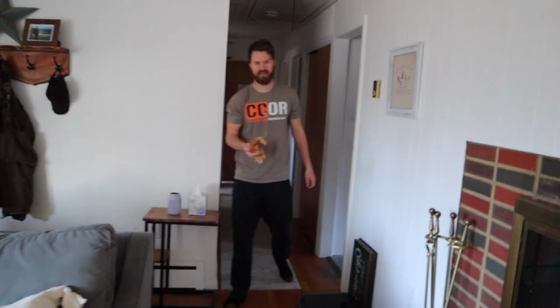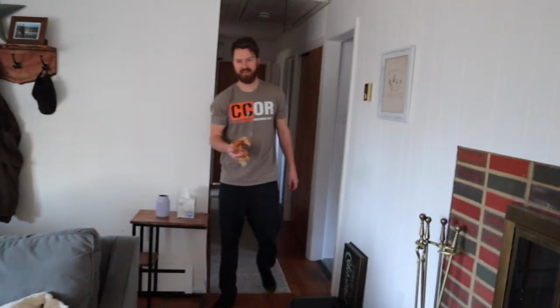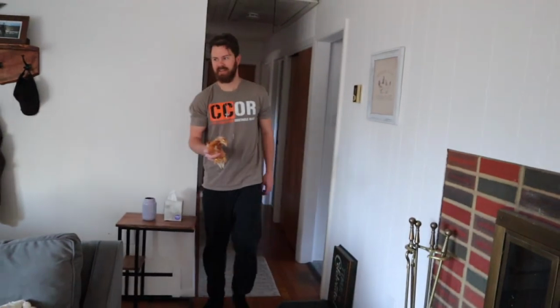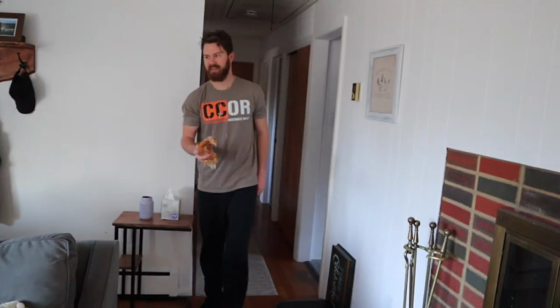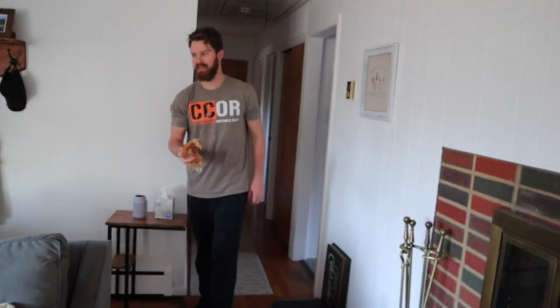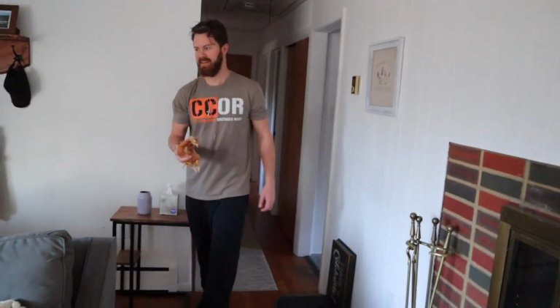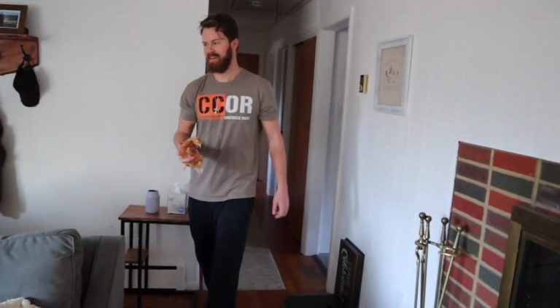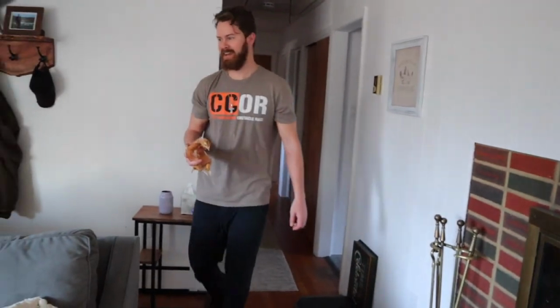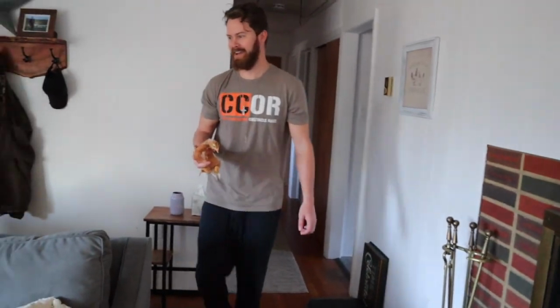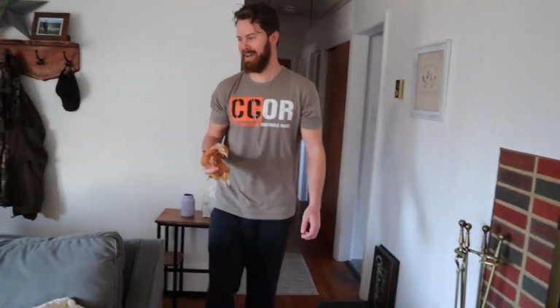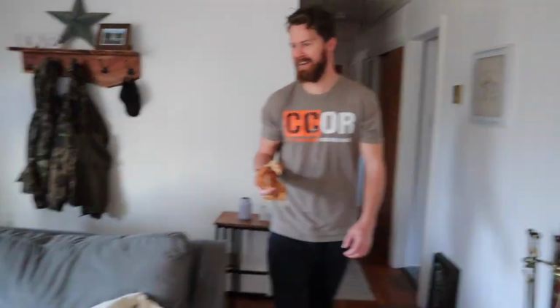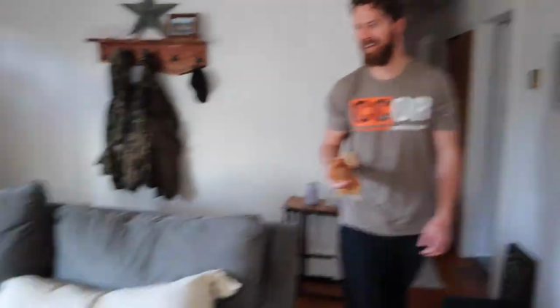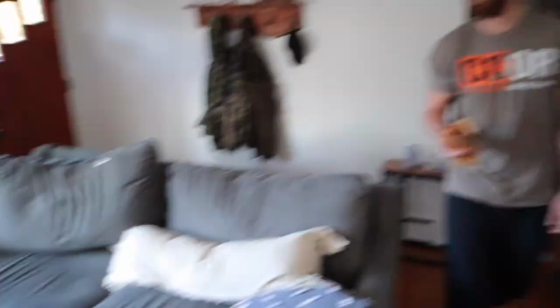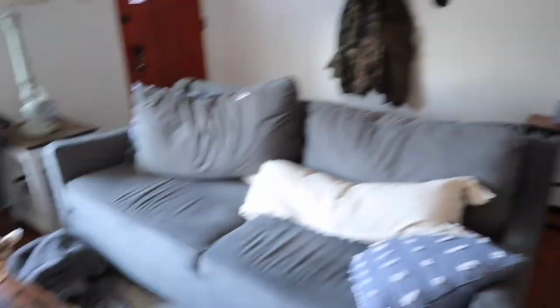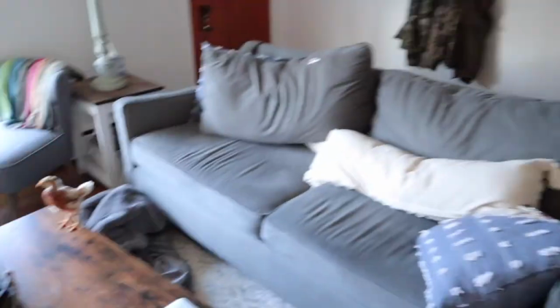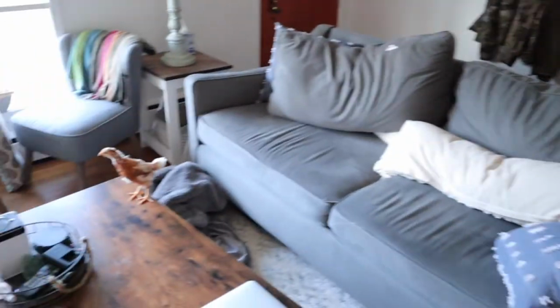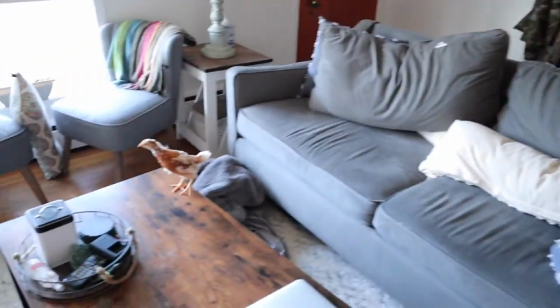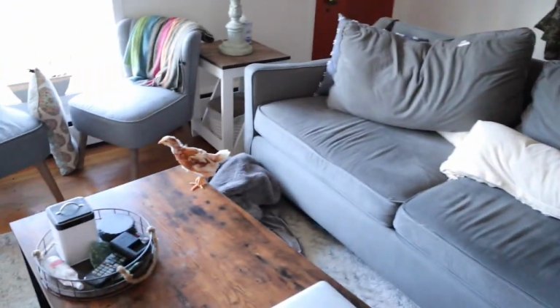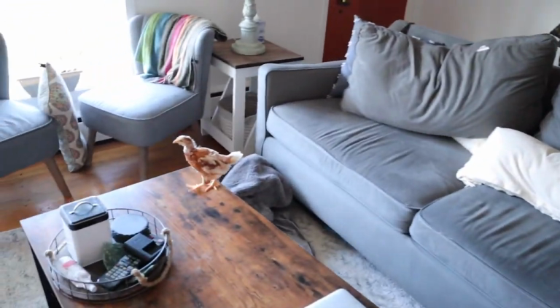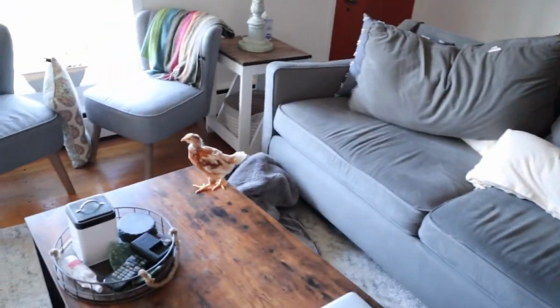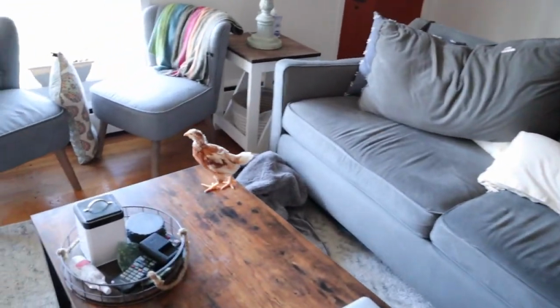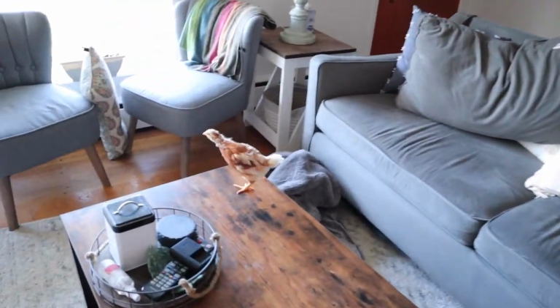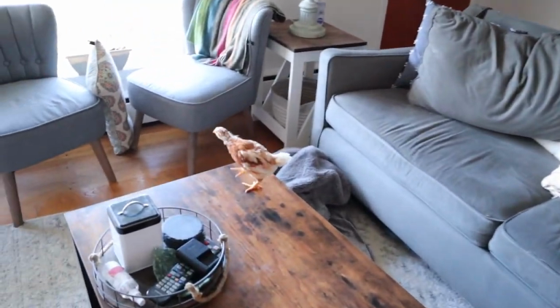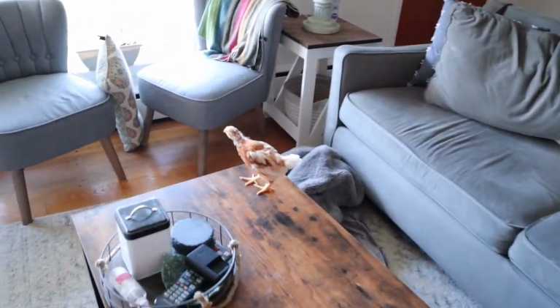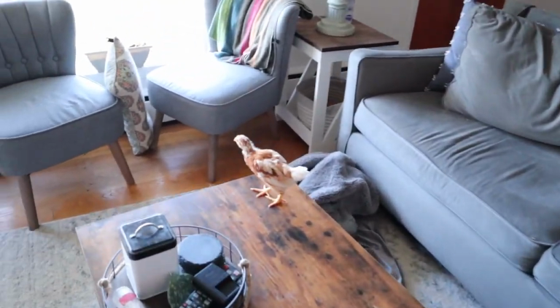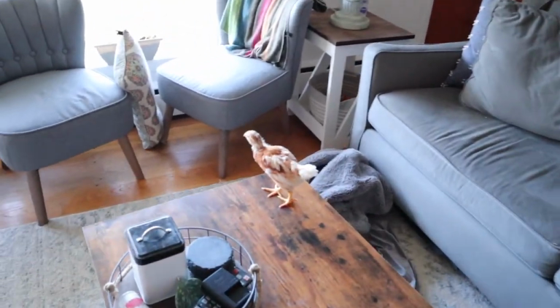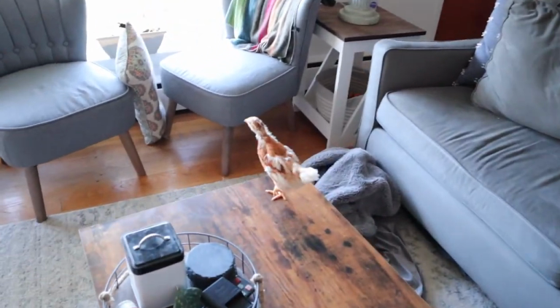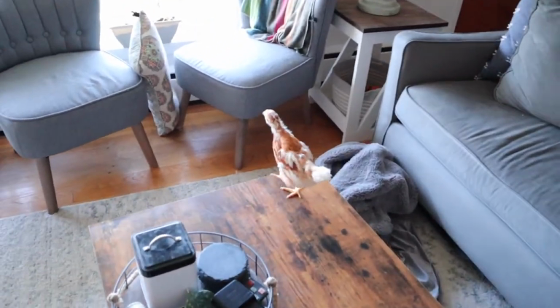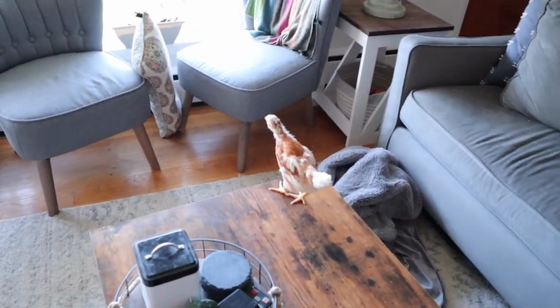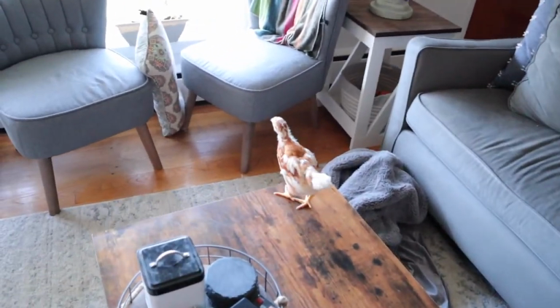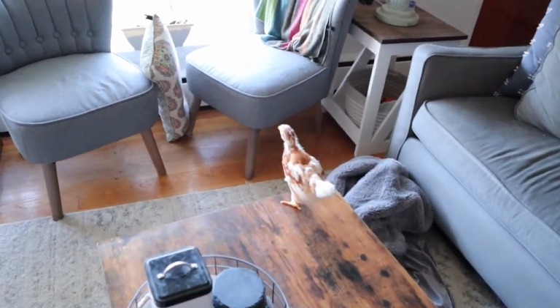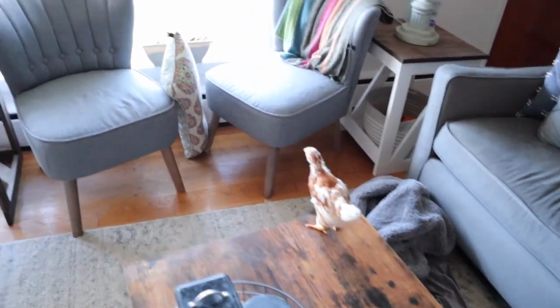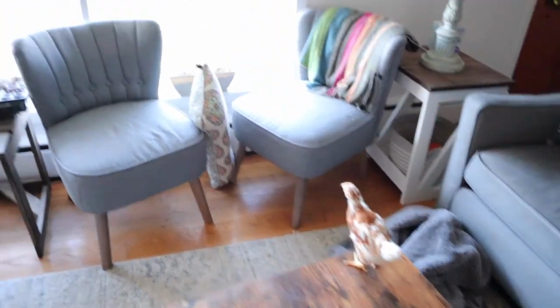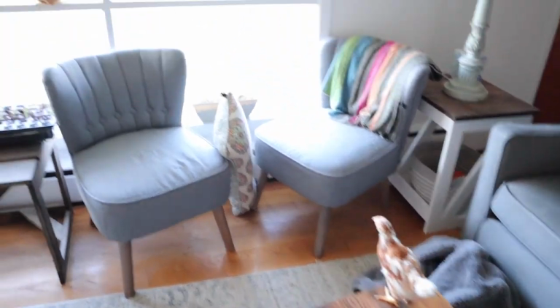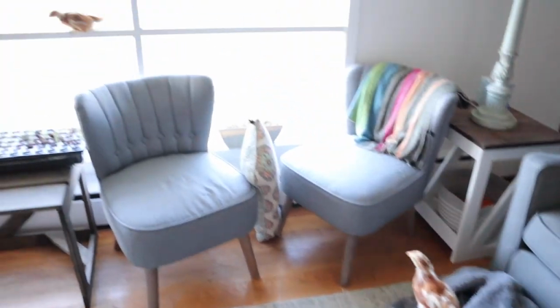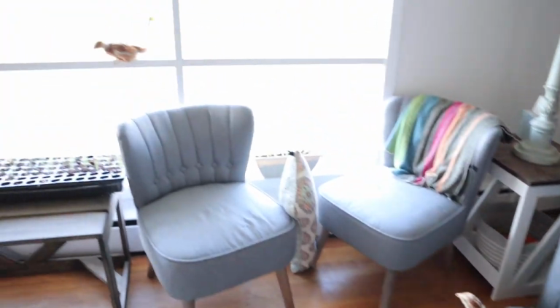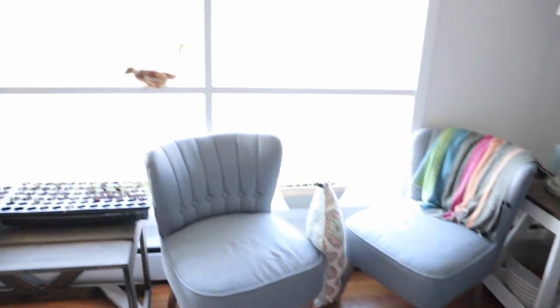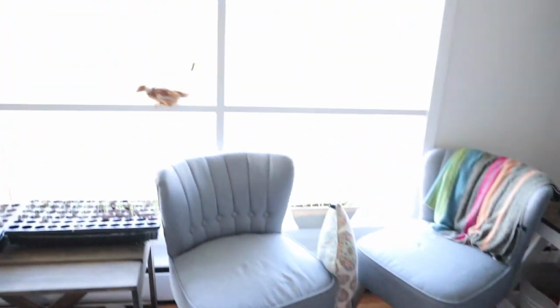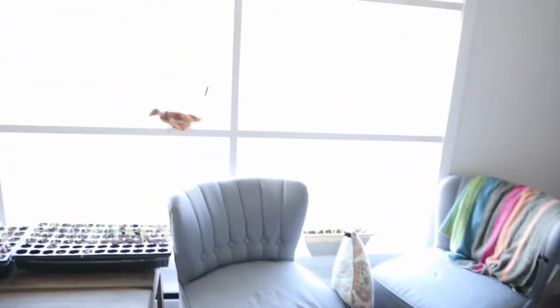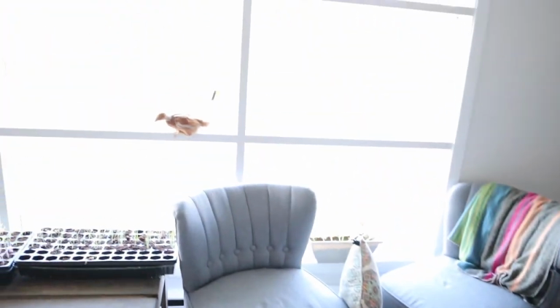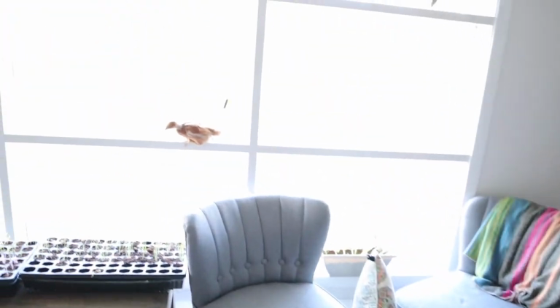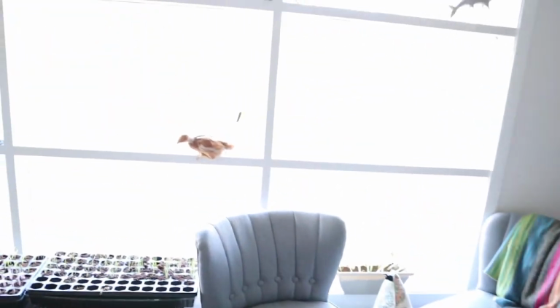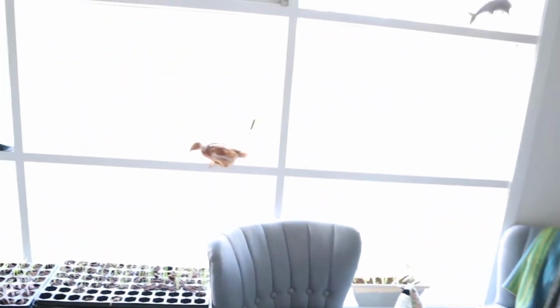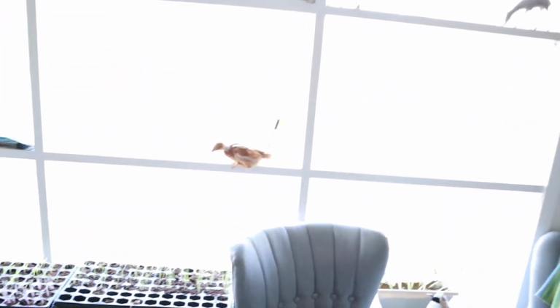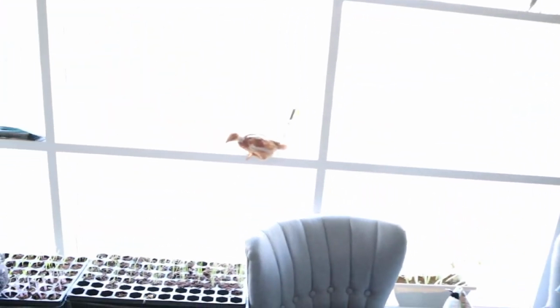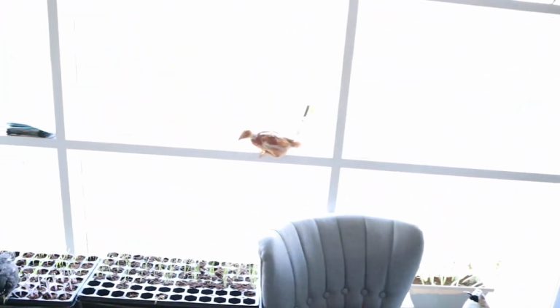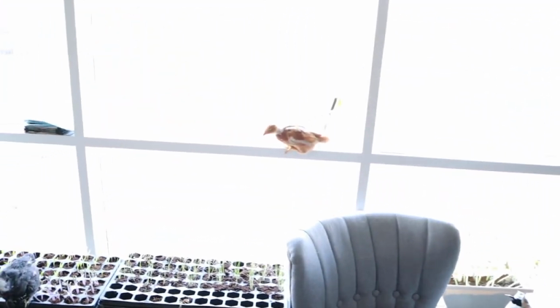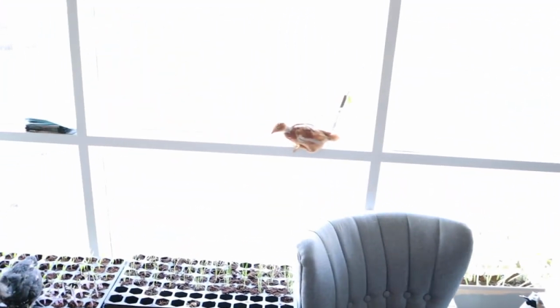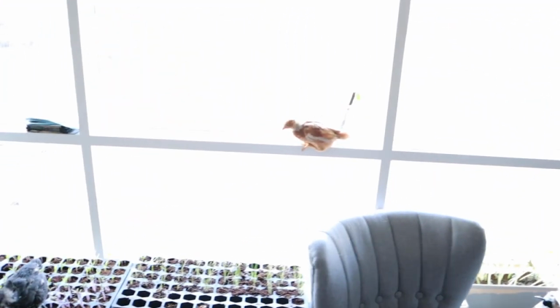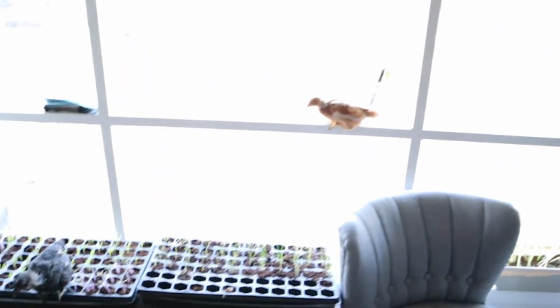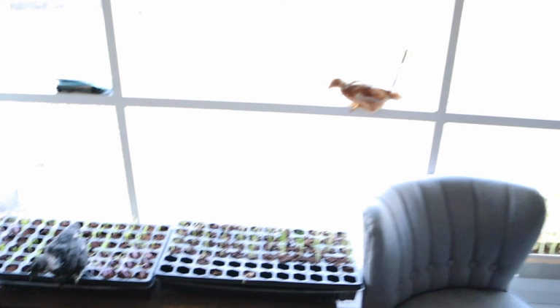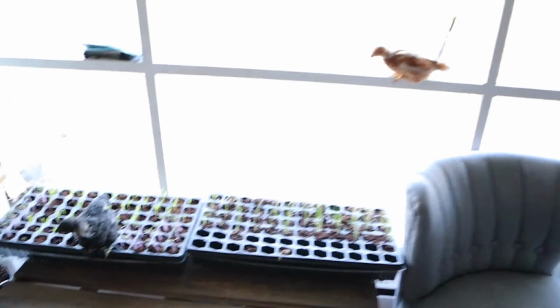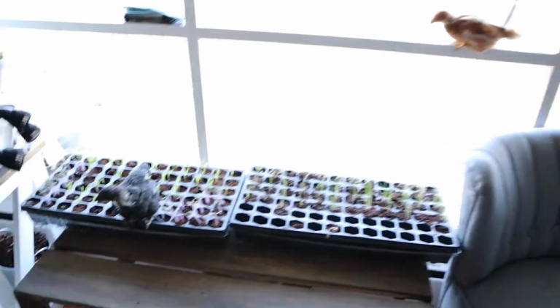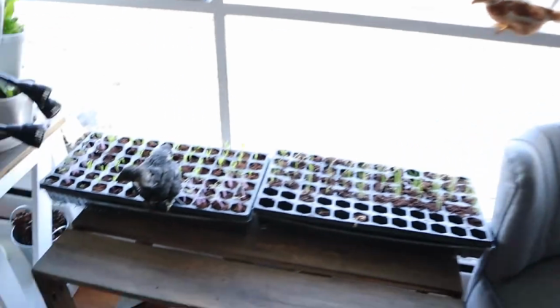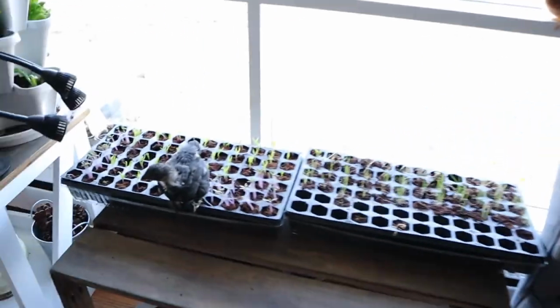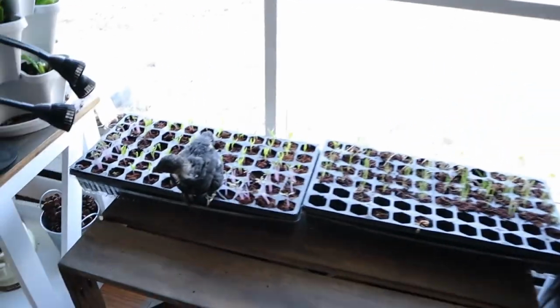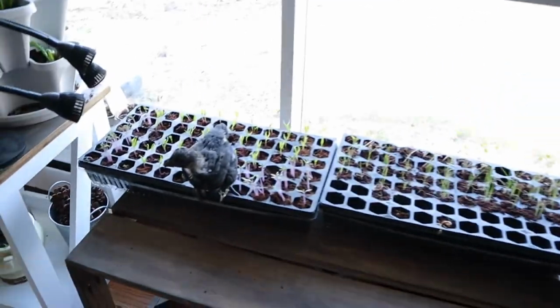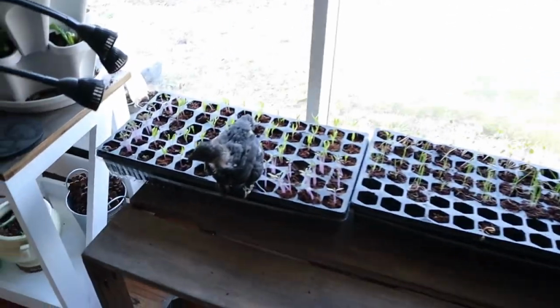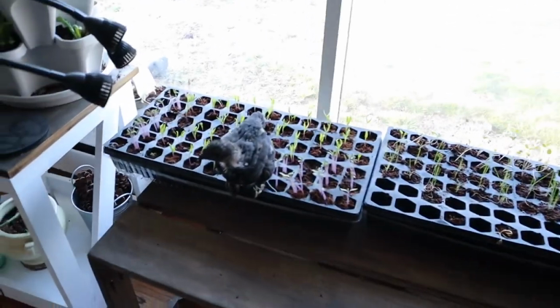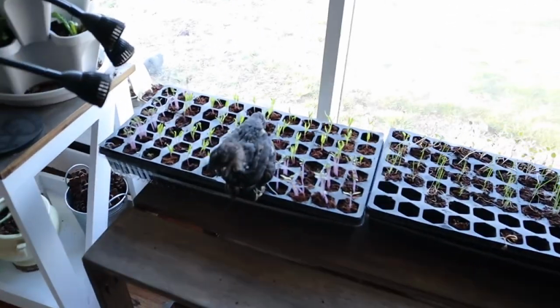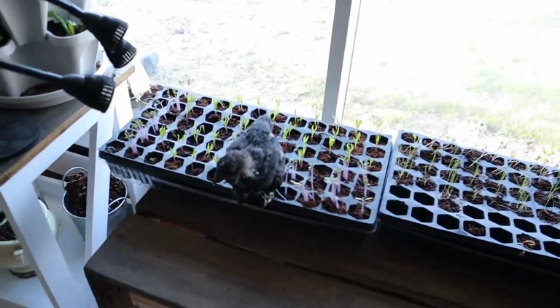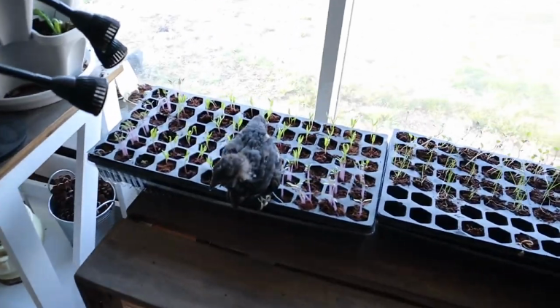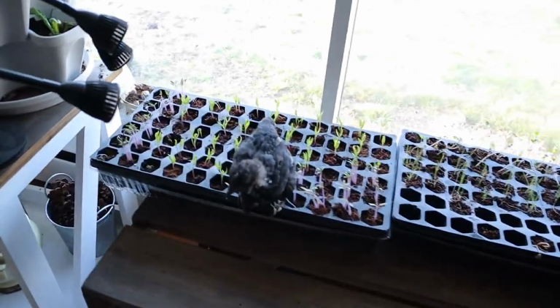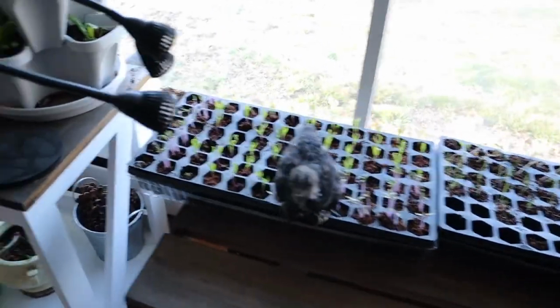There's chickens everywhere. They've escaped and they're everywhere. Get inside there. Get inside.